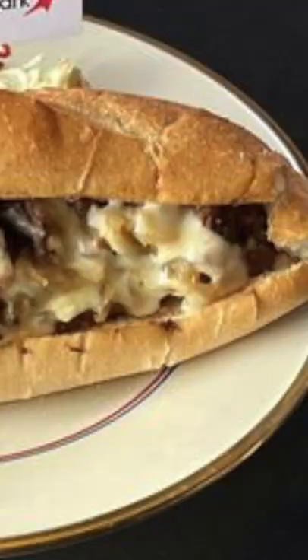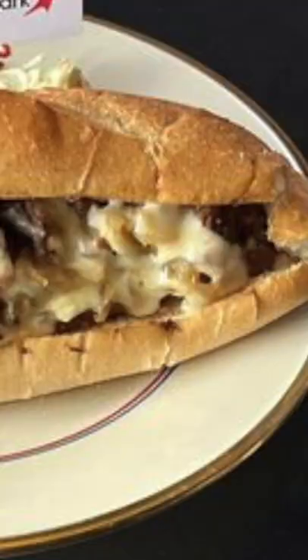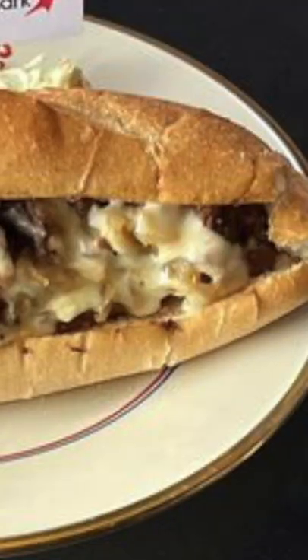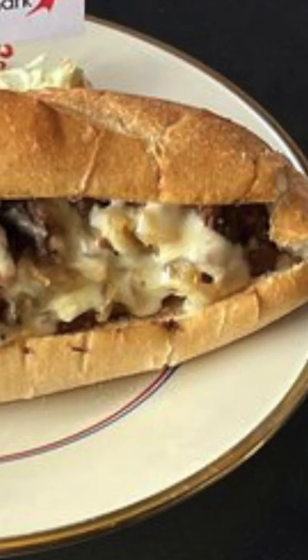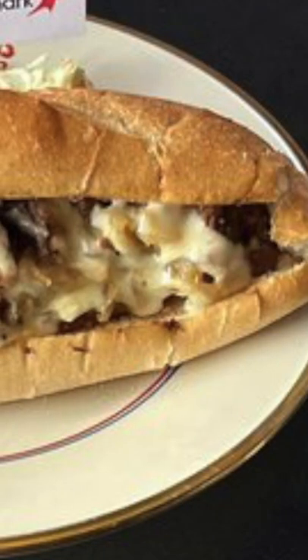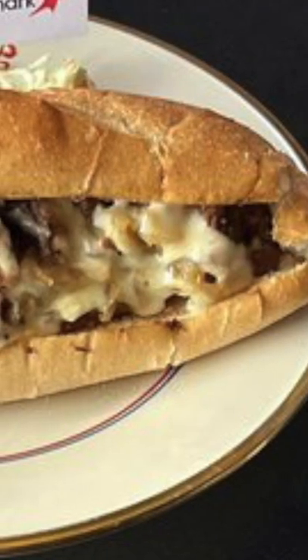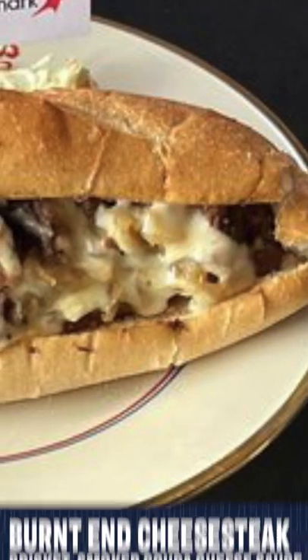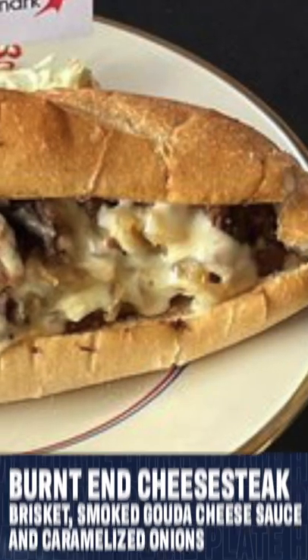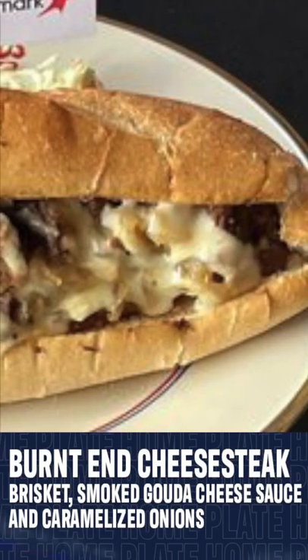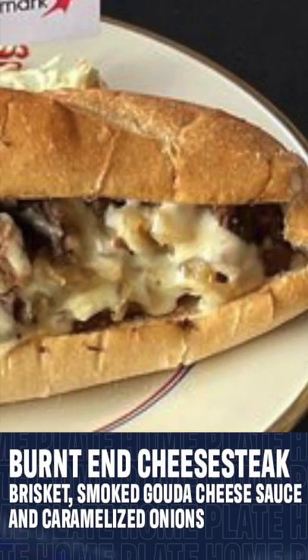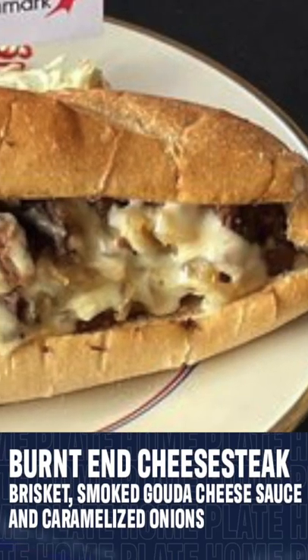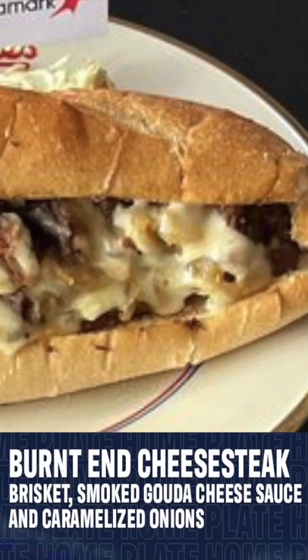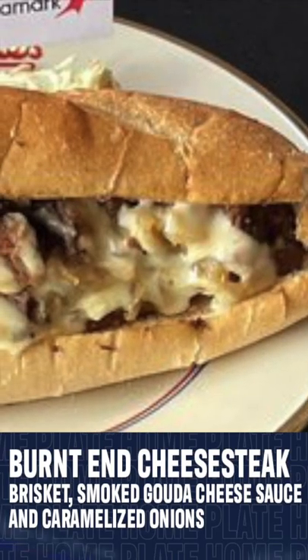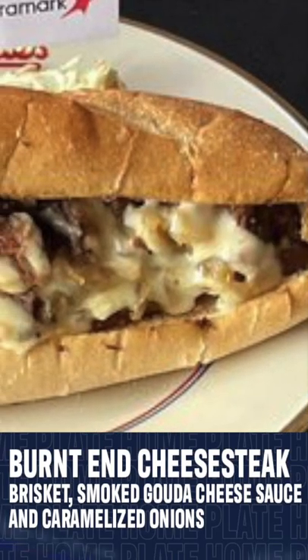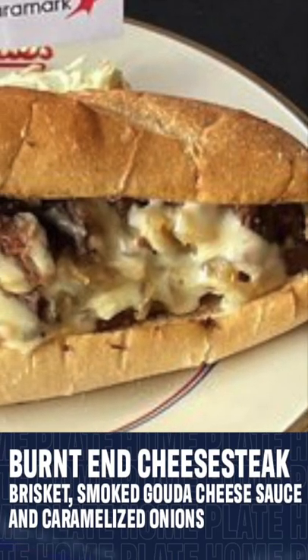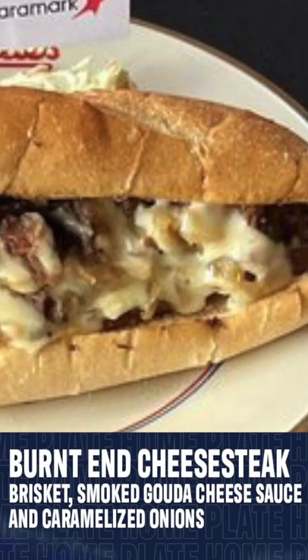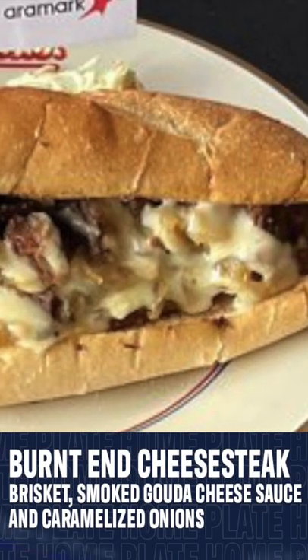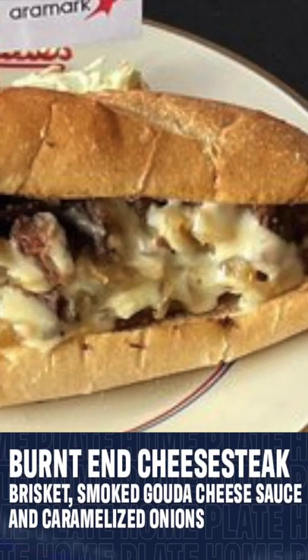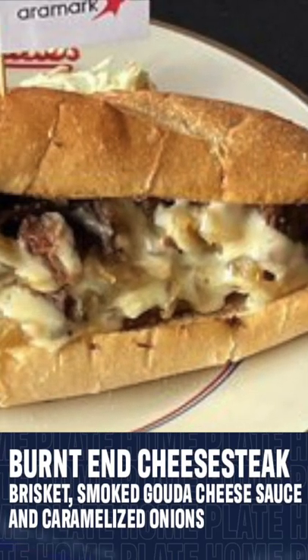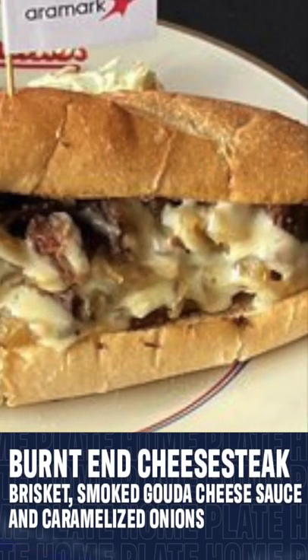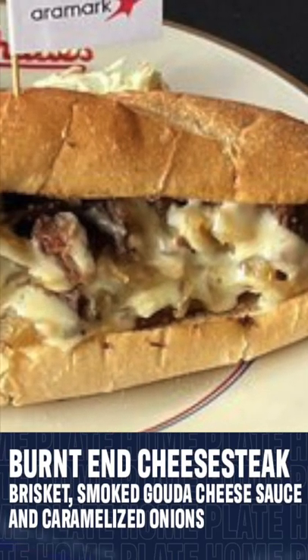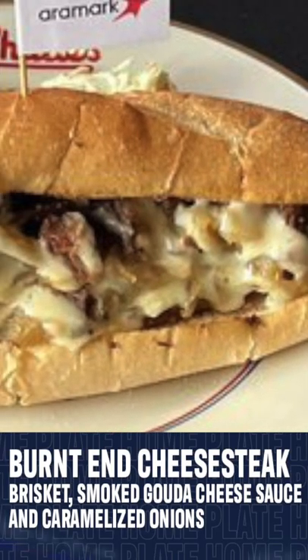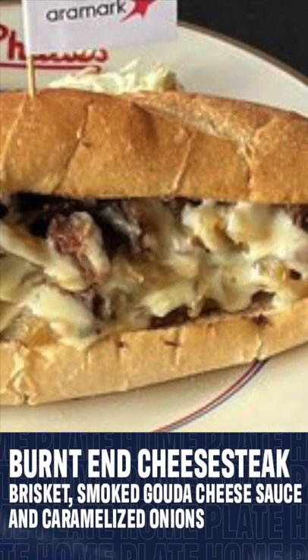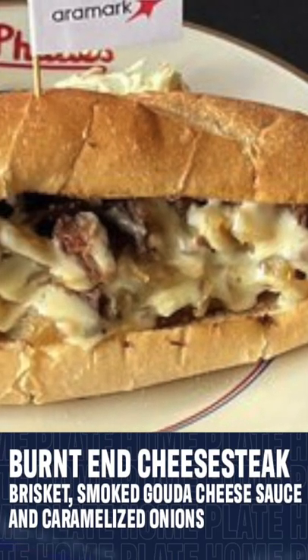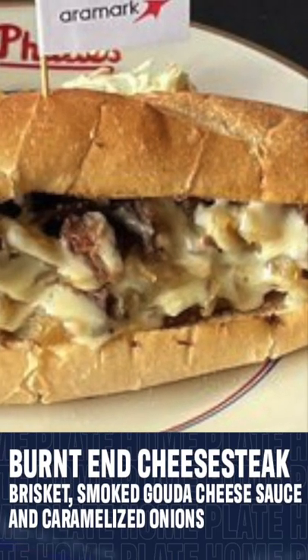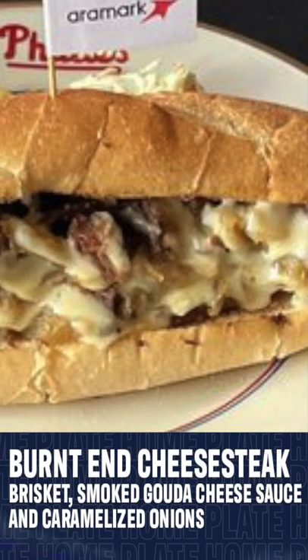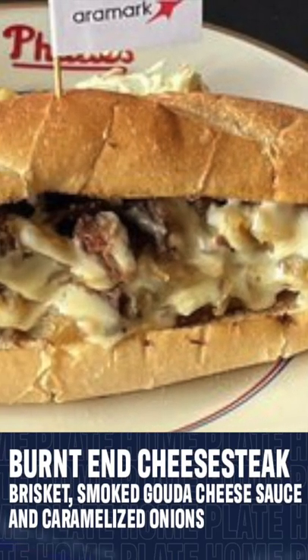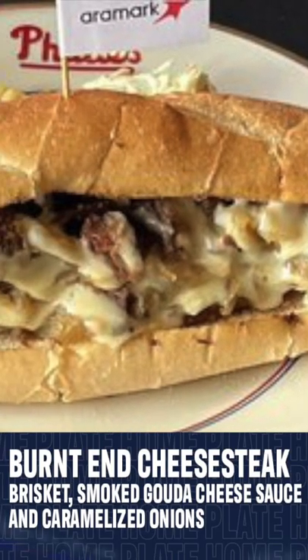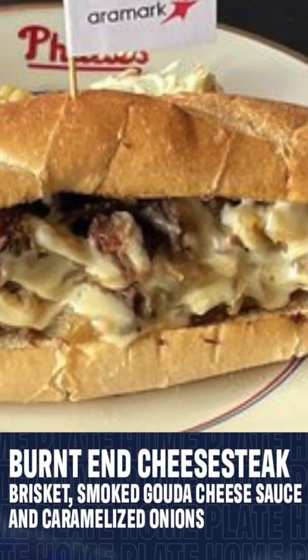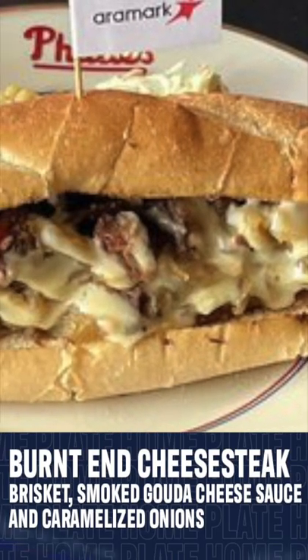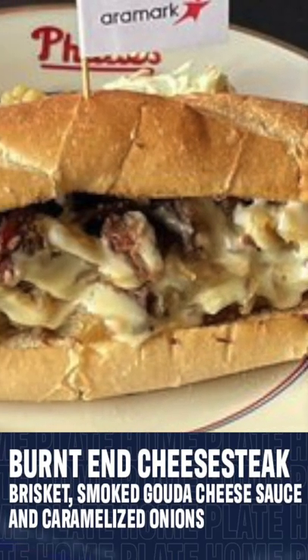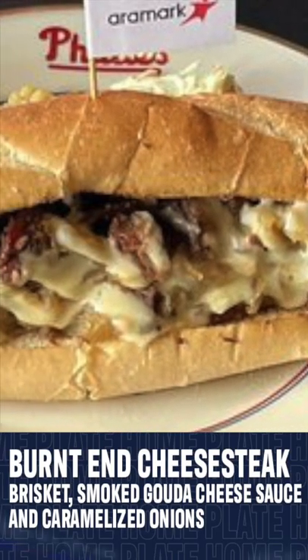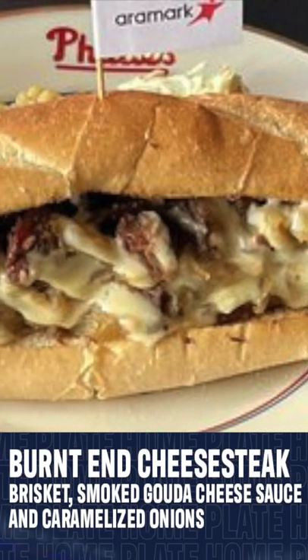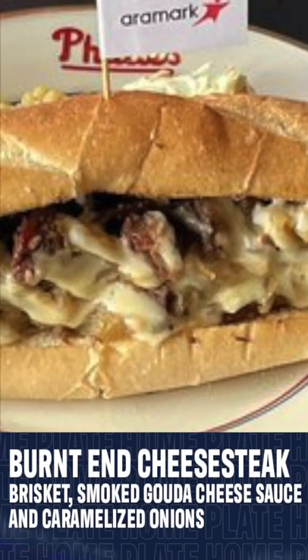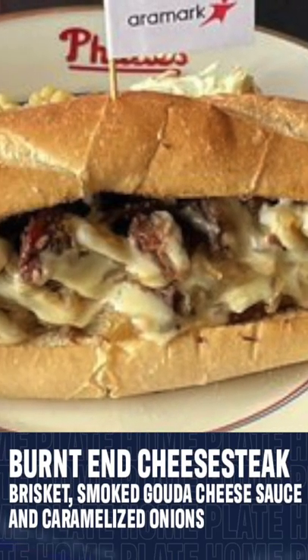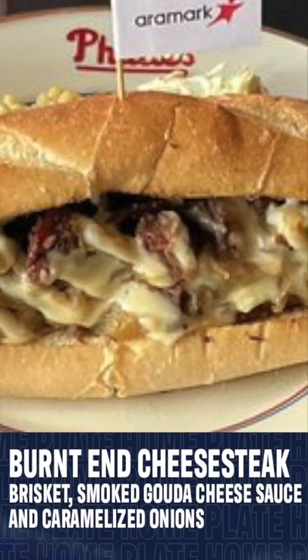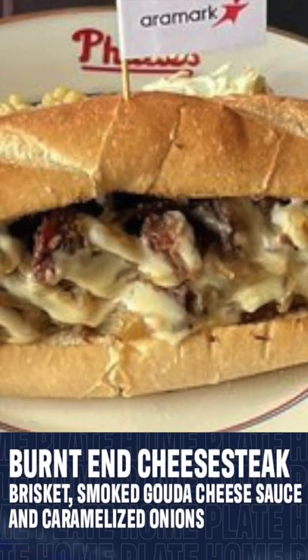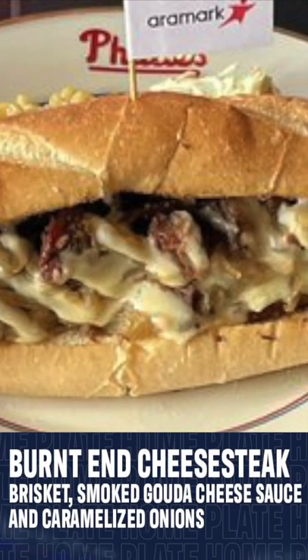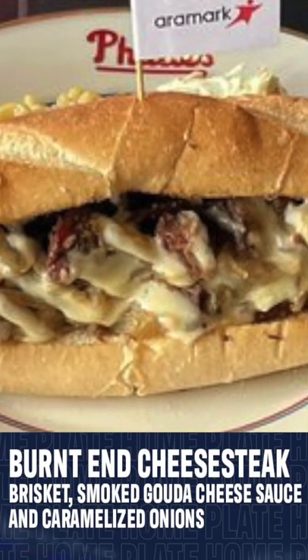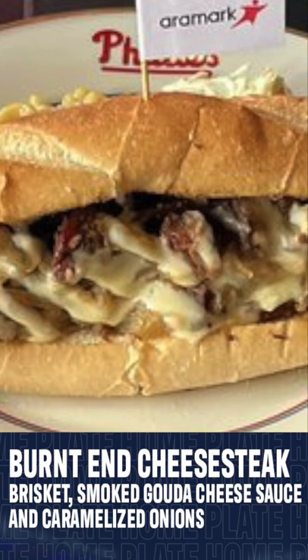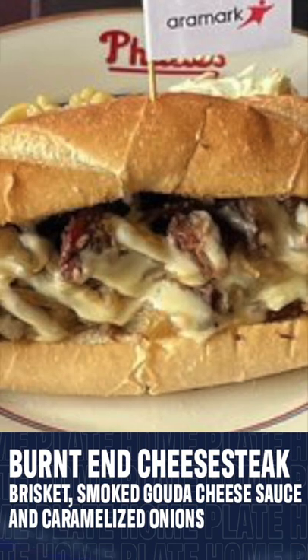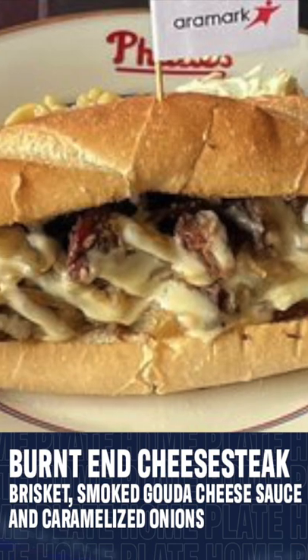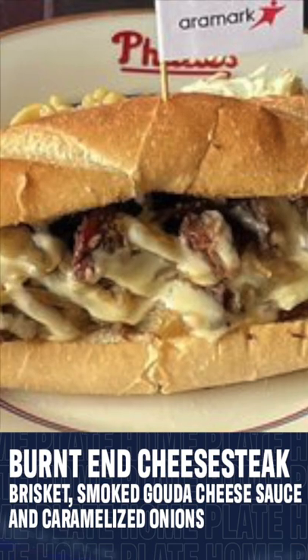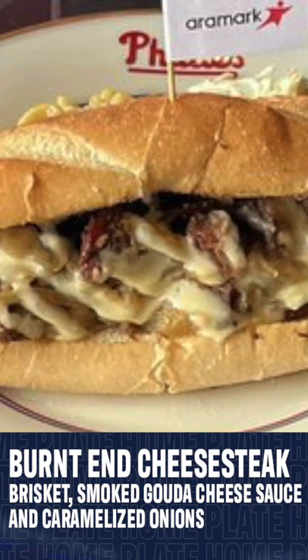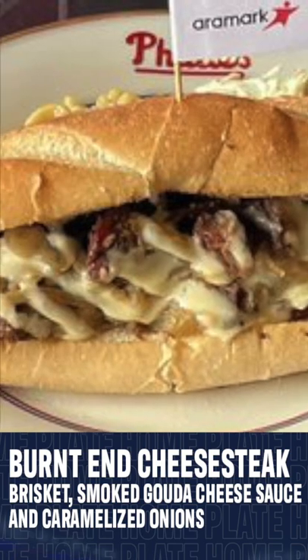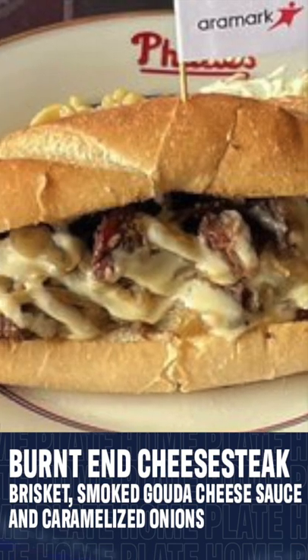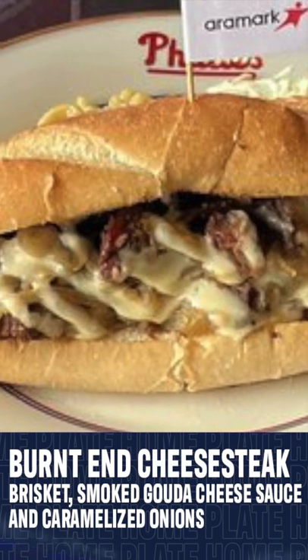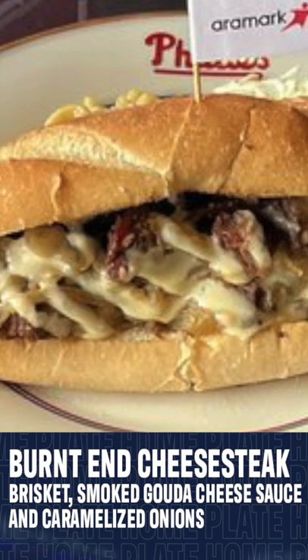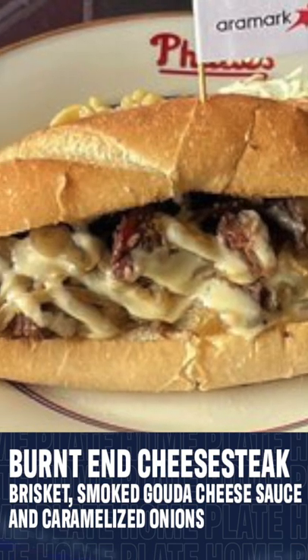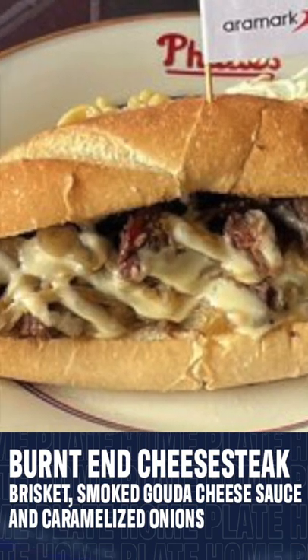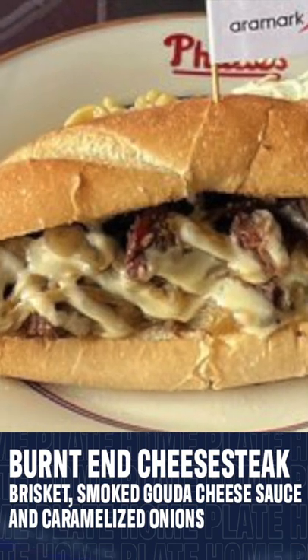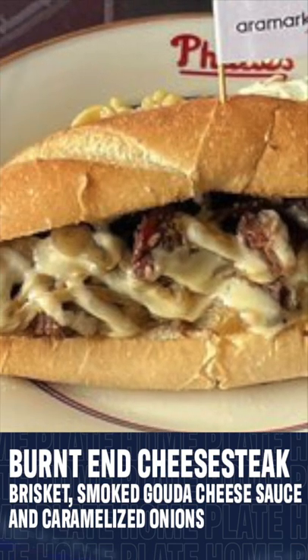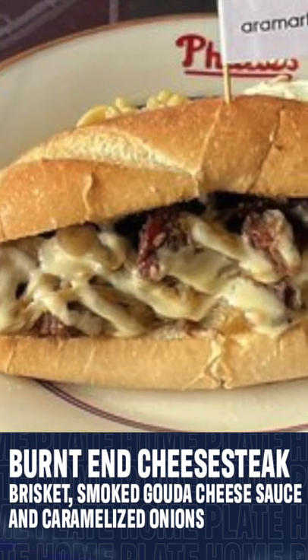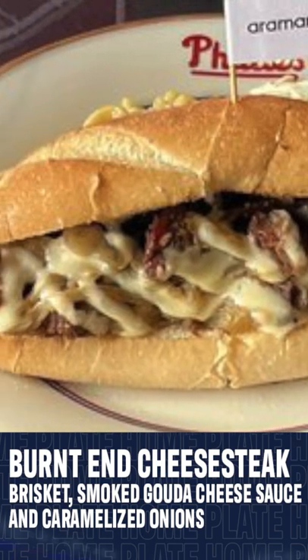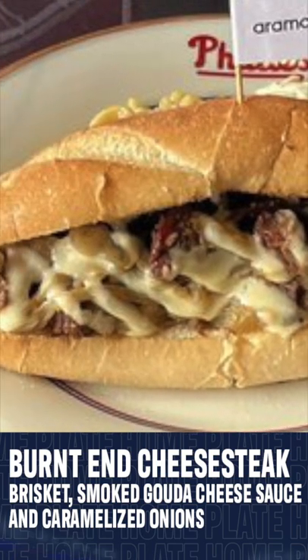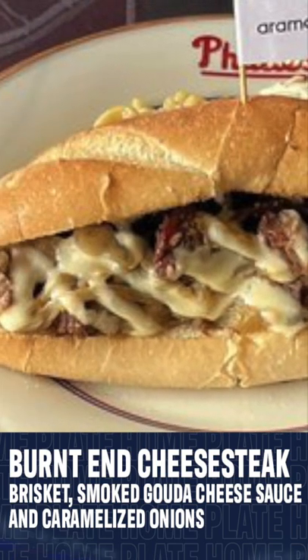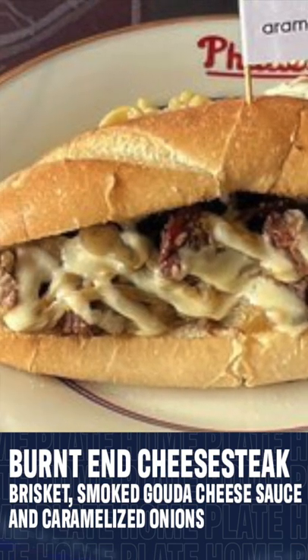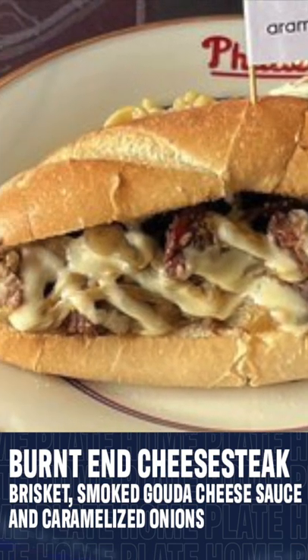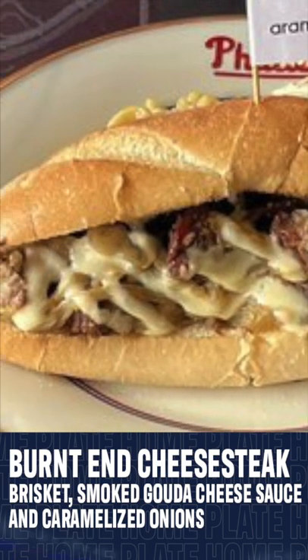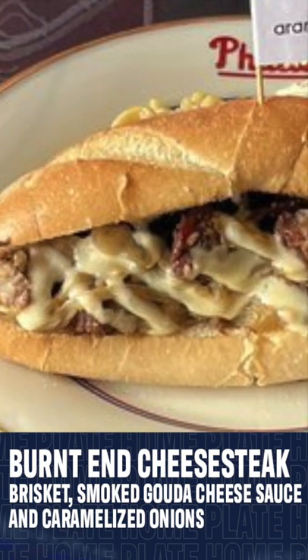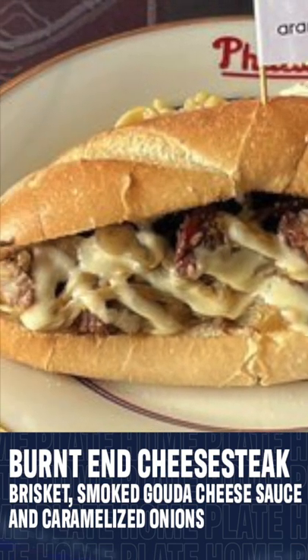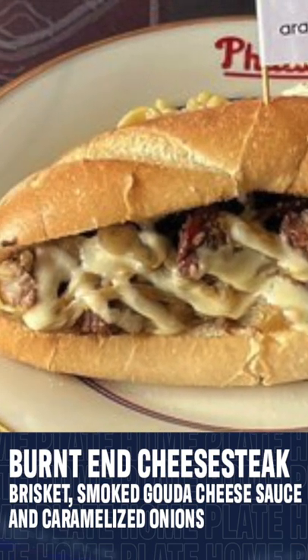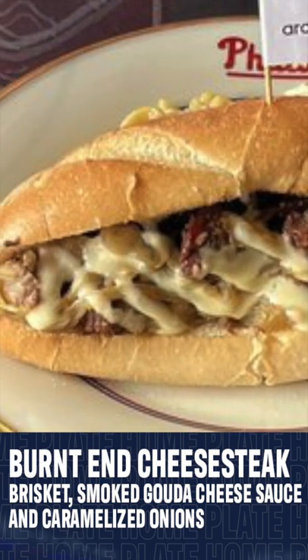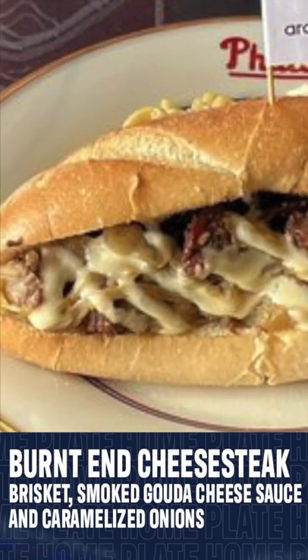A more traditional Philly dish, a burnt-end cheesesteak is also available with brisket, smoked gouda cheese sauce, and caramelized onions. Yum!